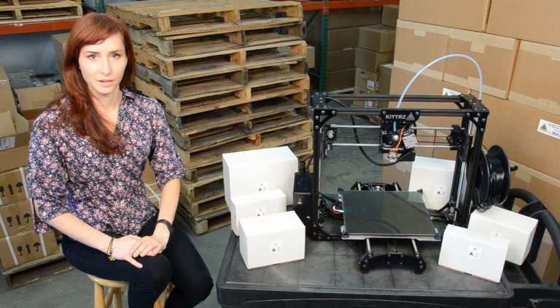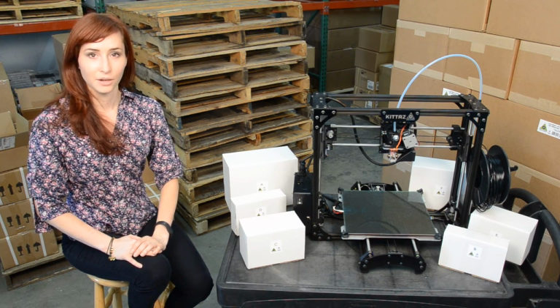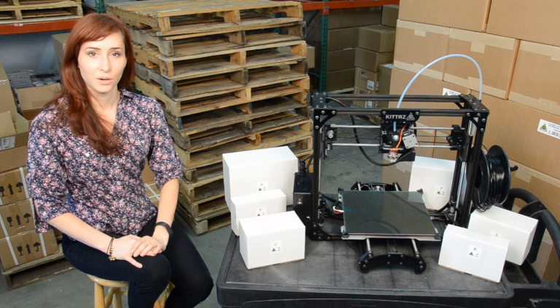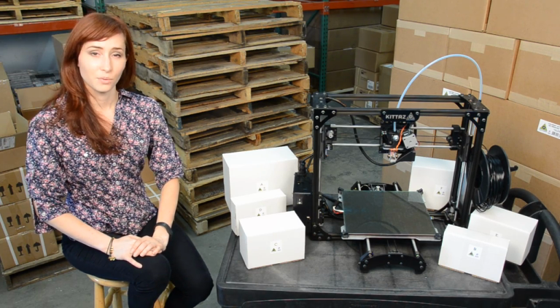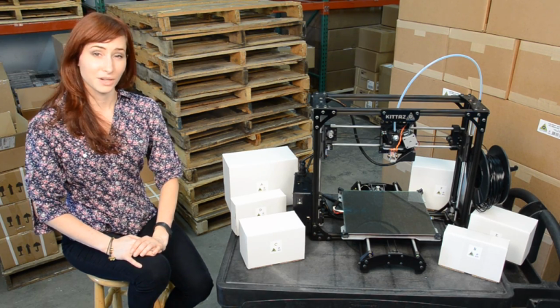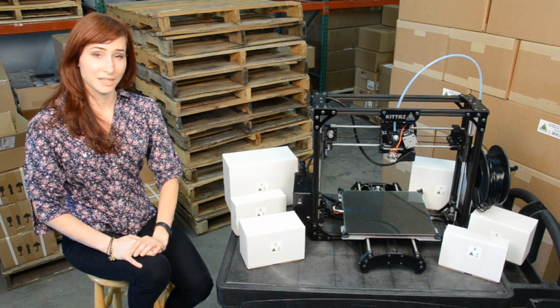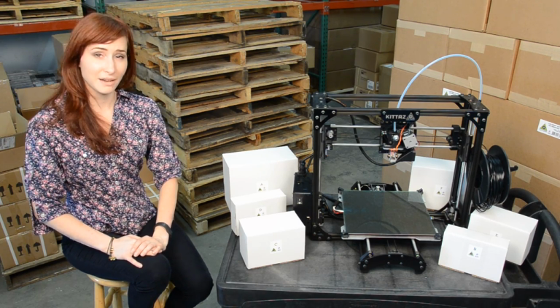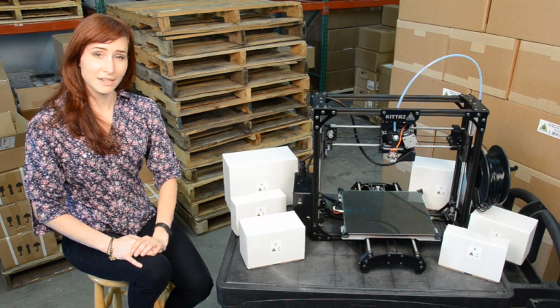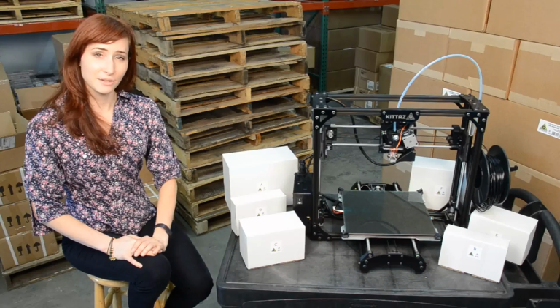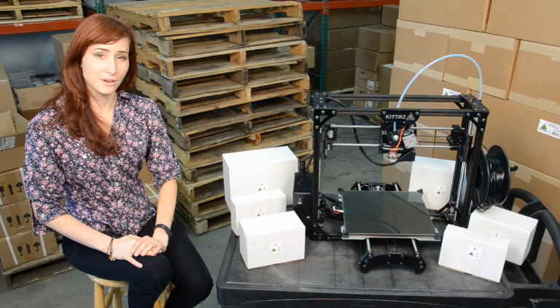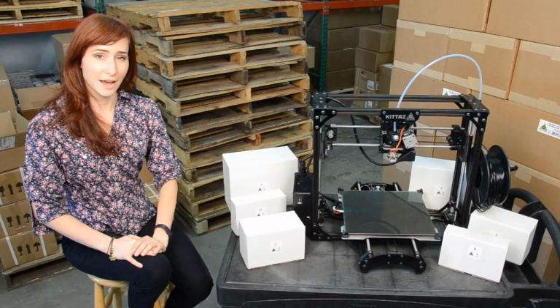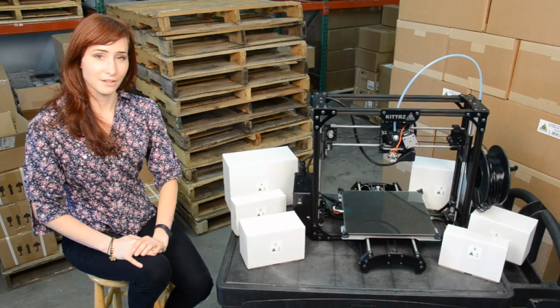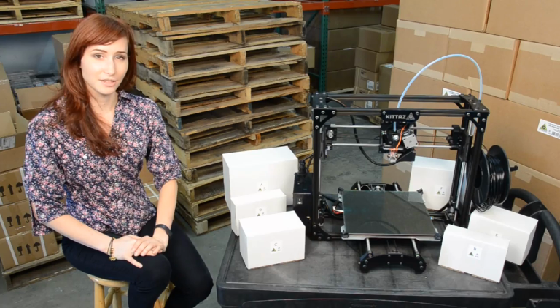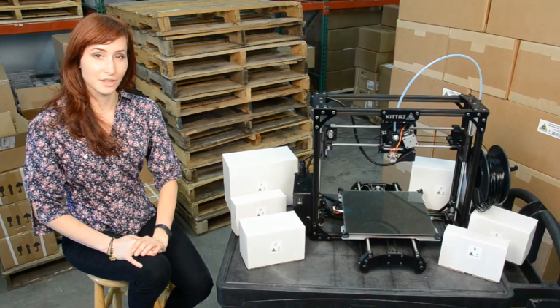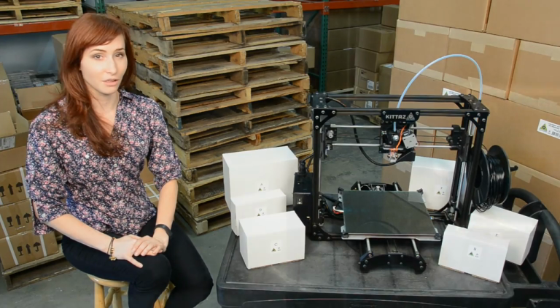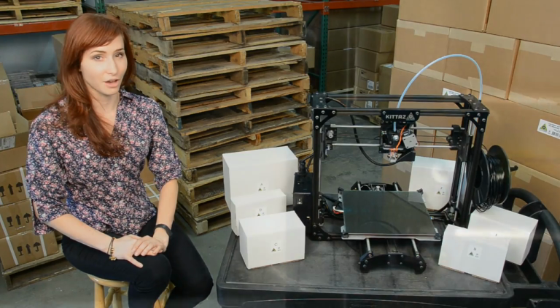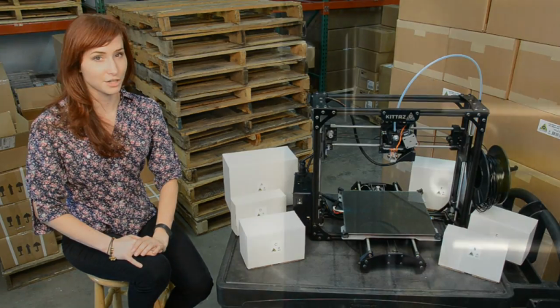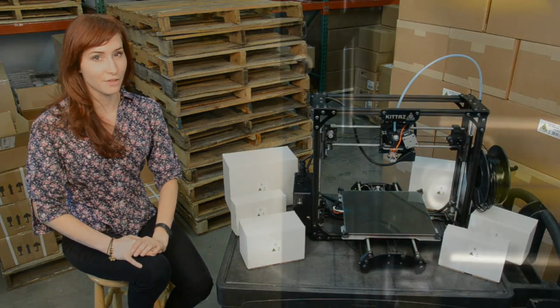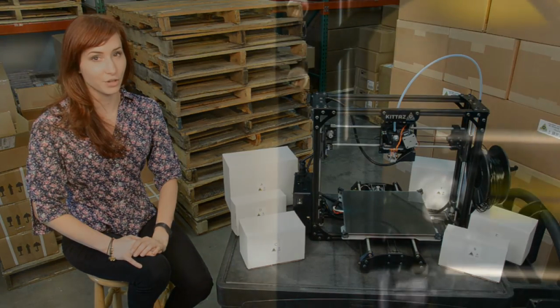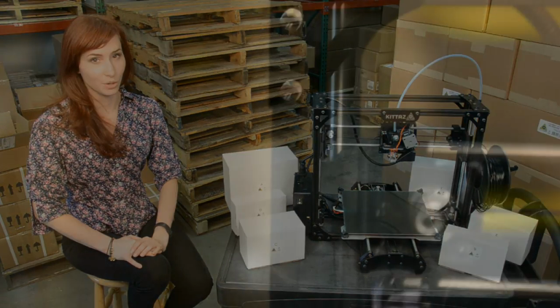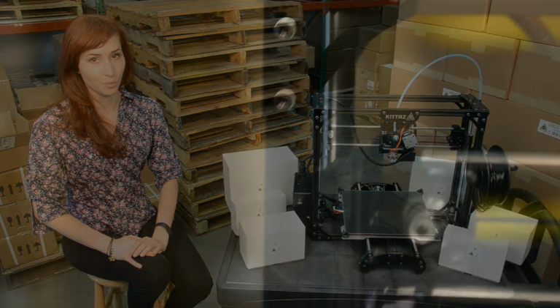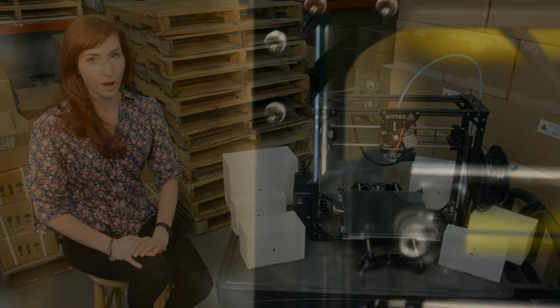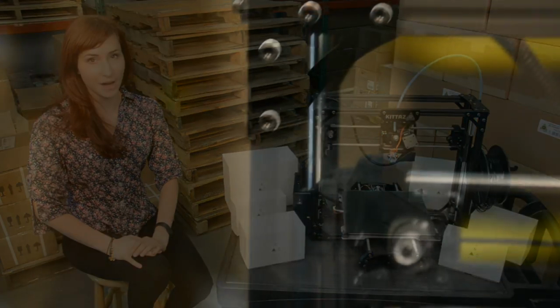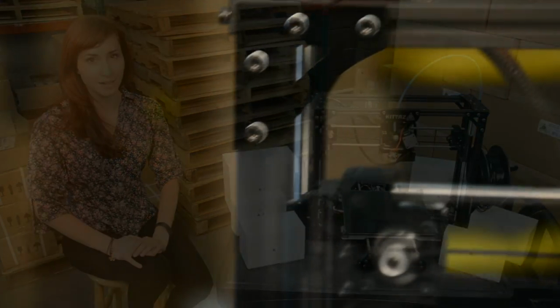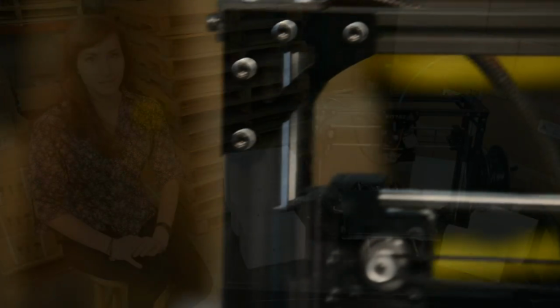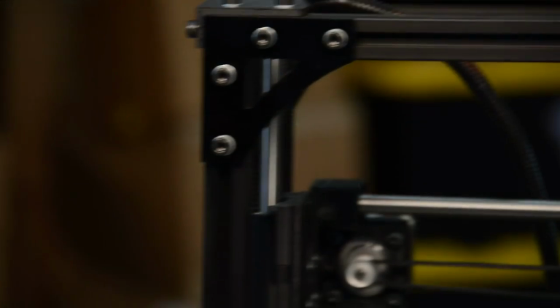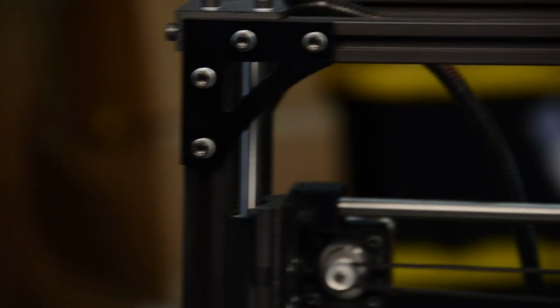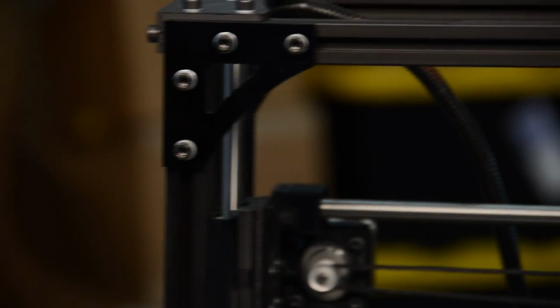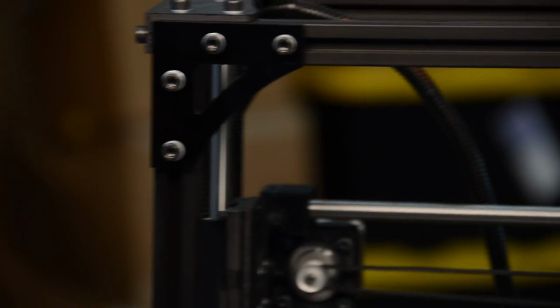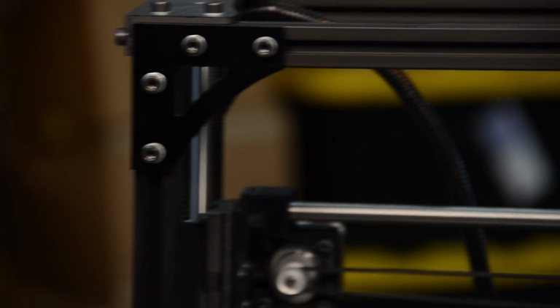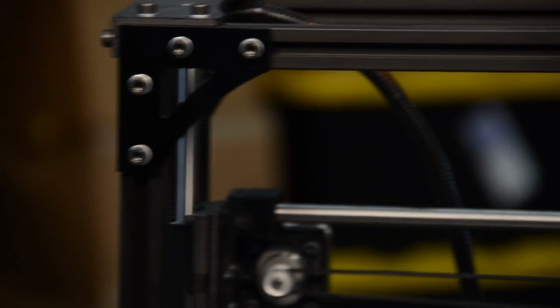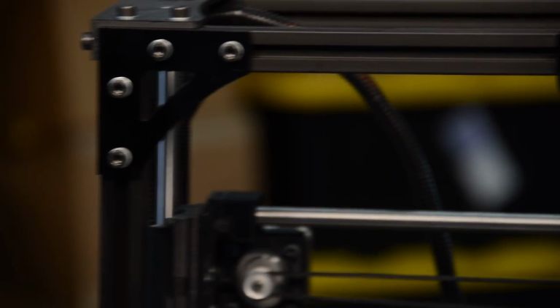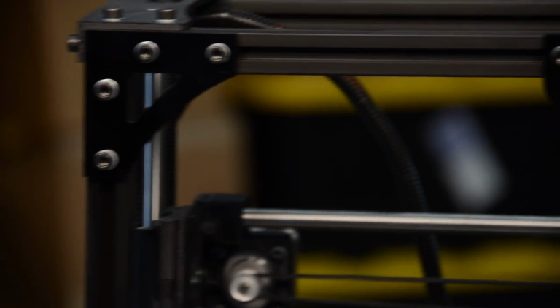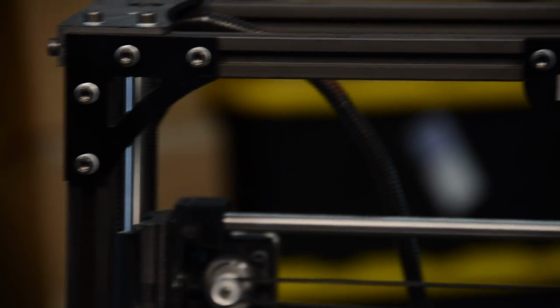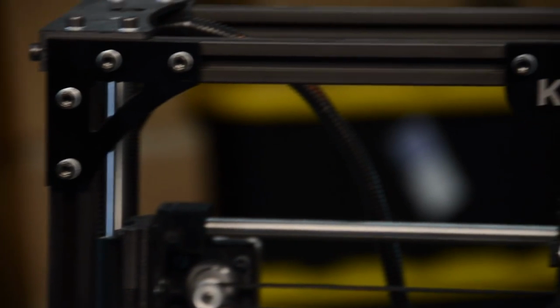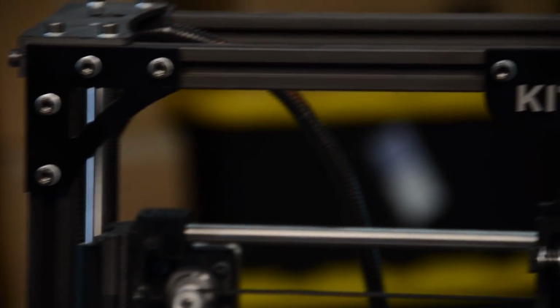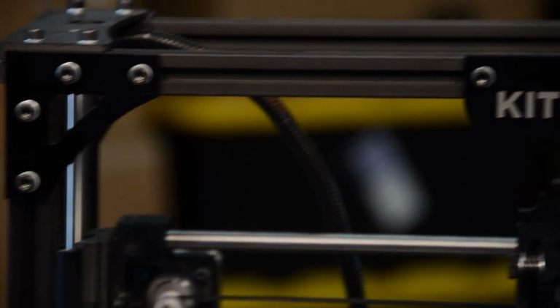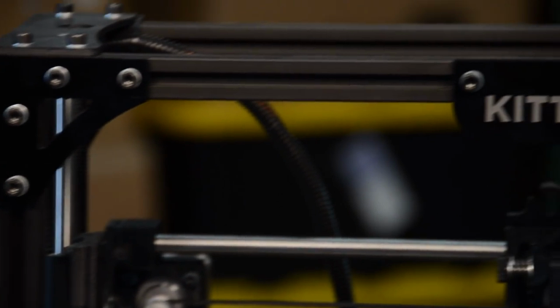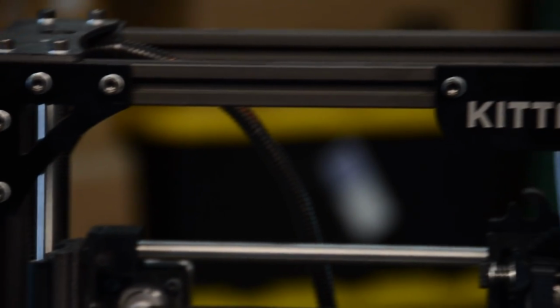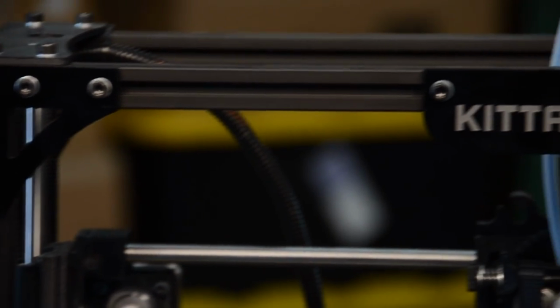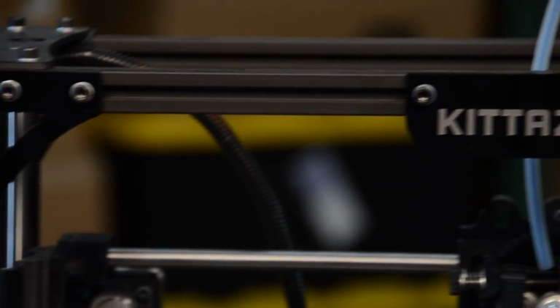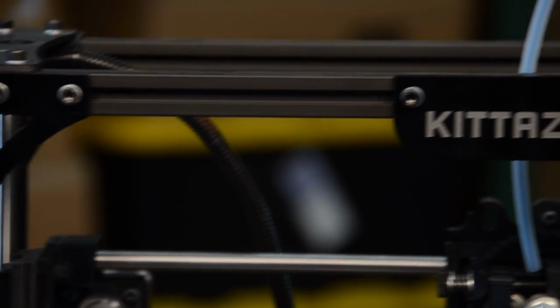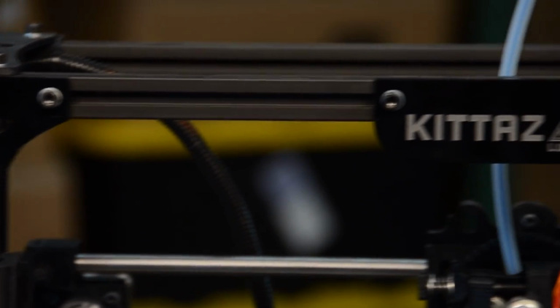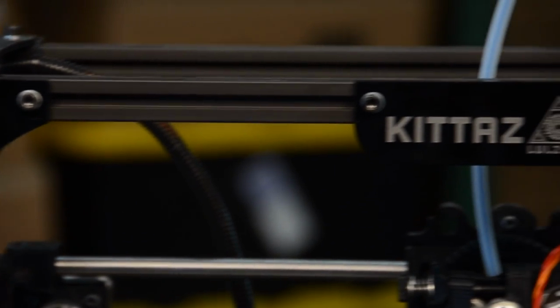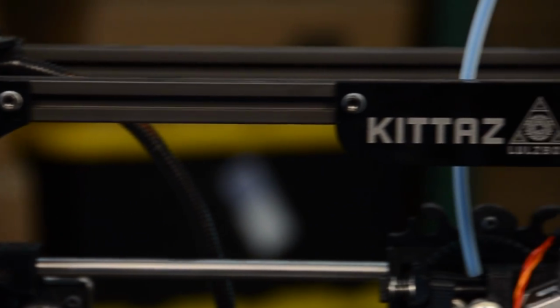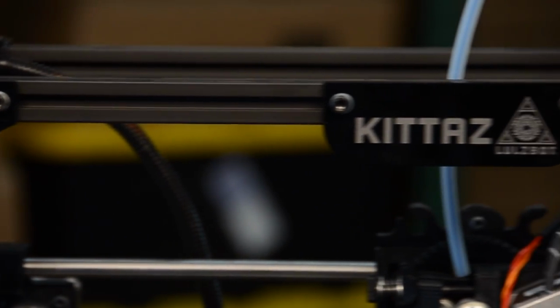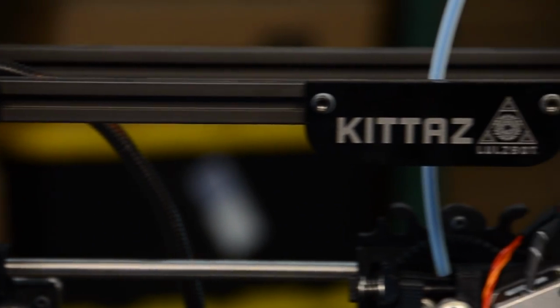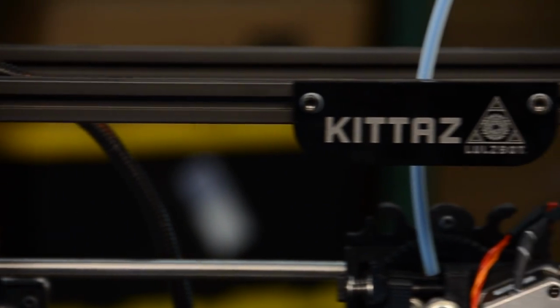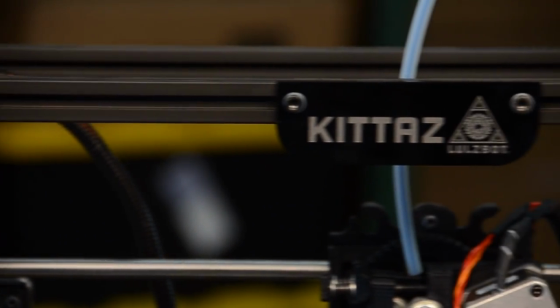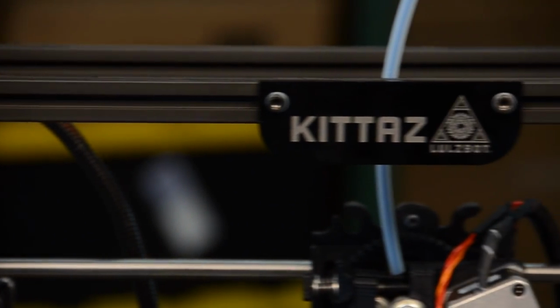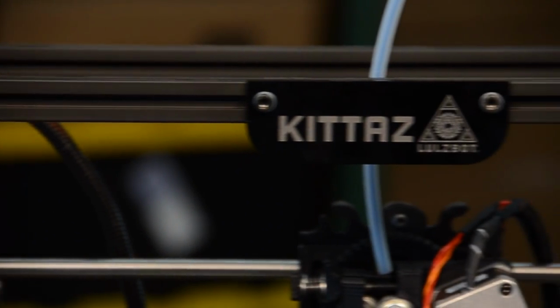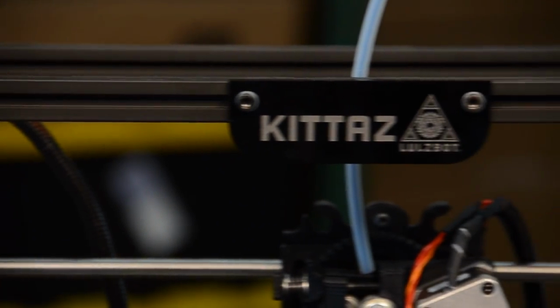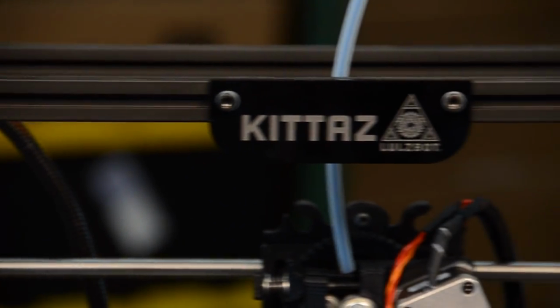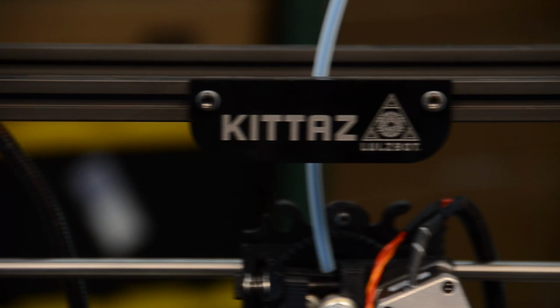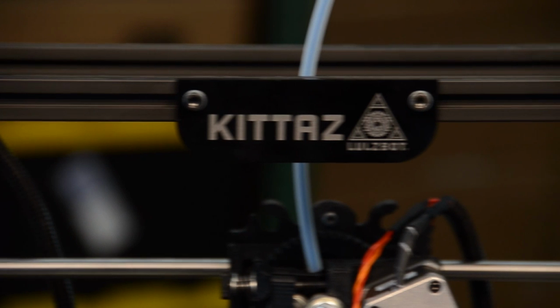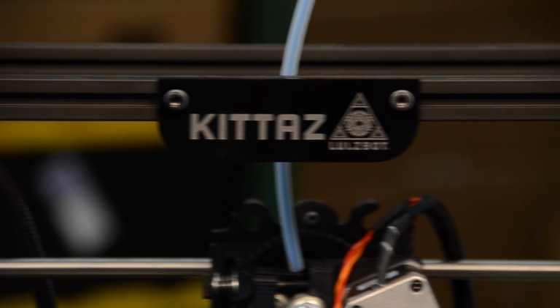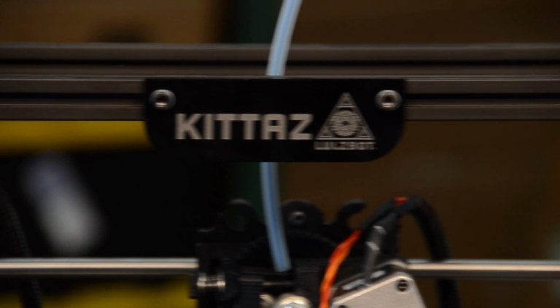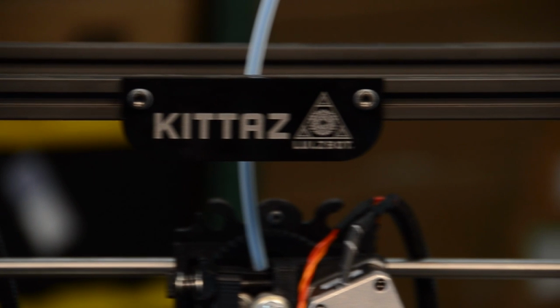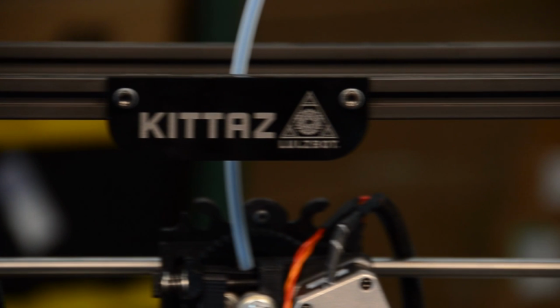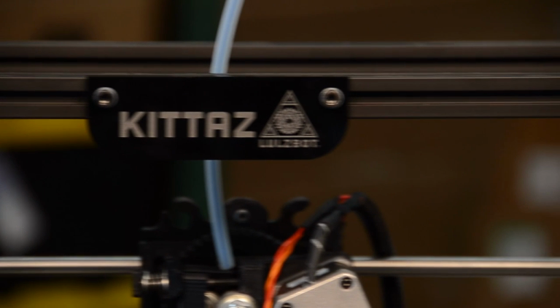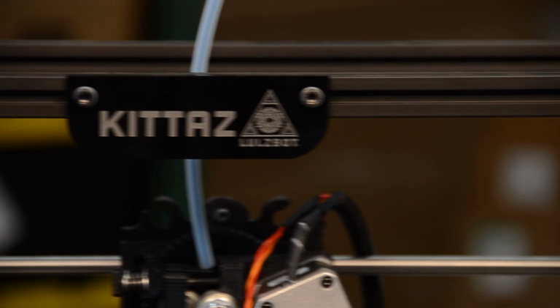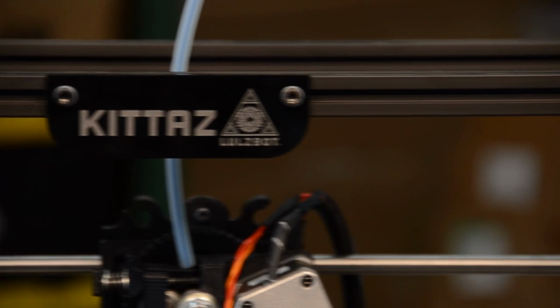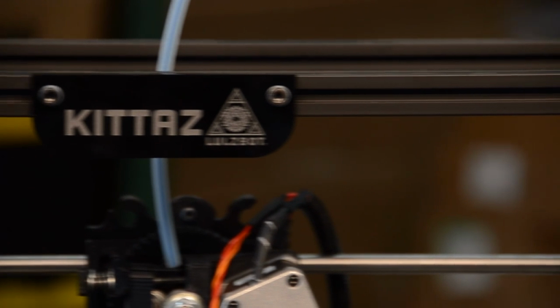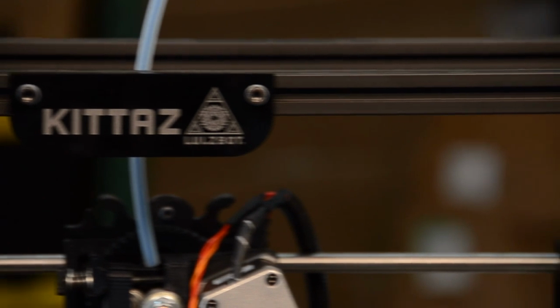We're excited to announce the launch of a new product, the Lulzbot KitTaz 3D printer, available now on Lulzbot.com.